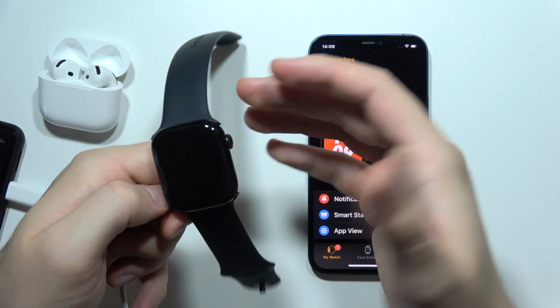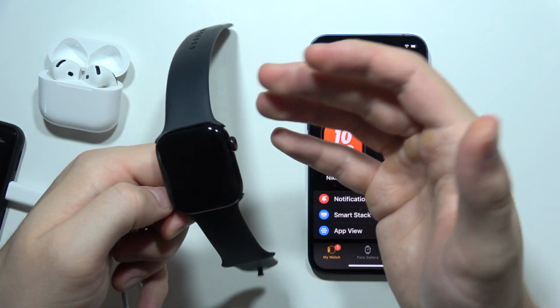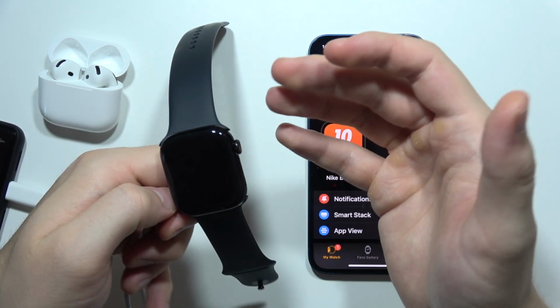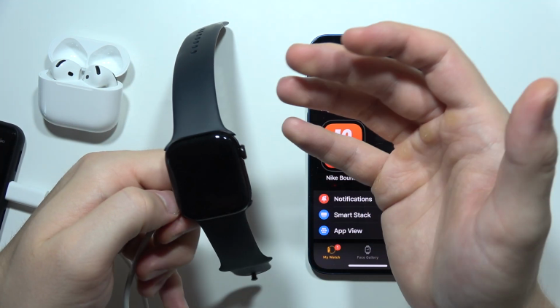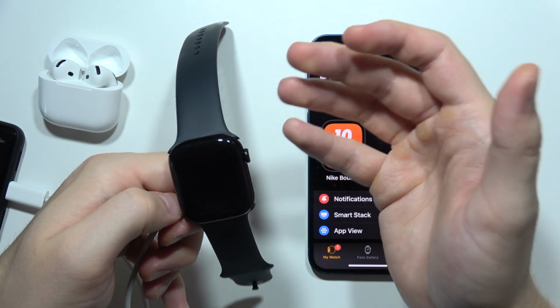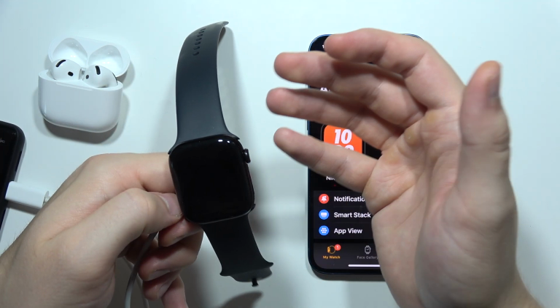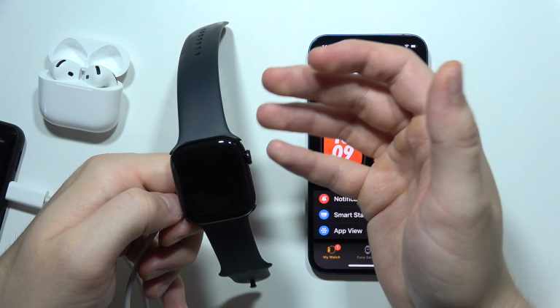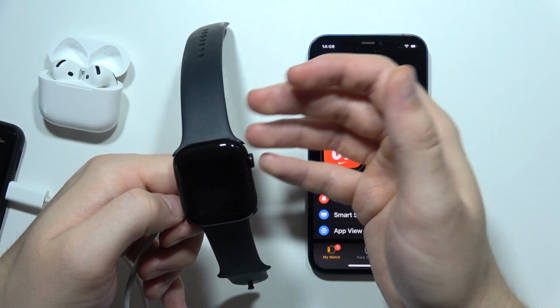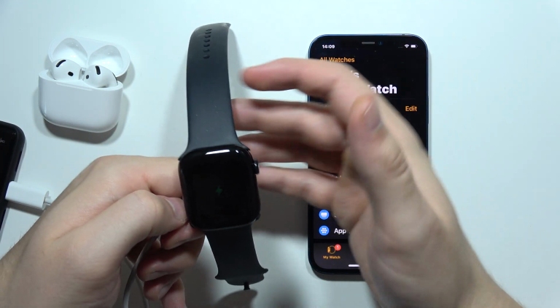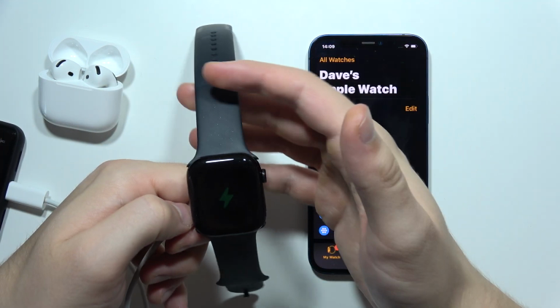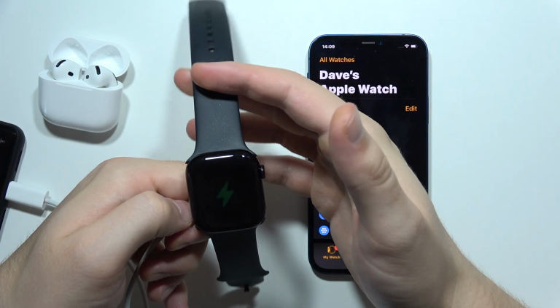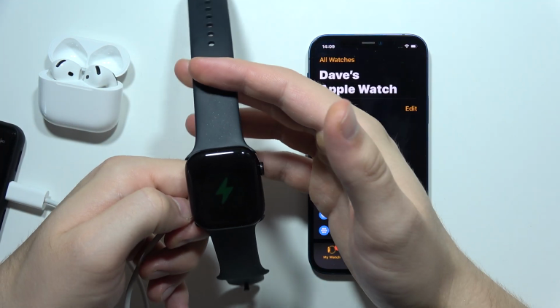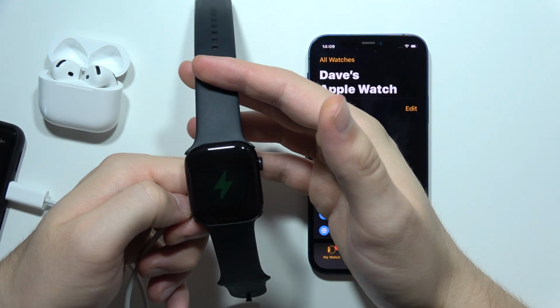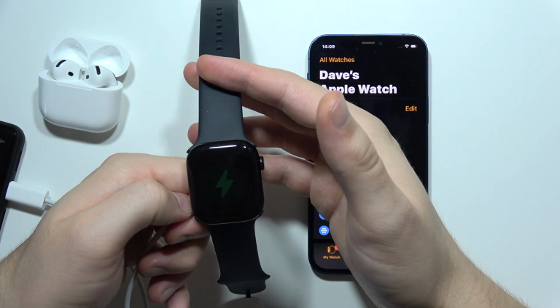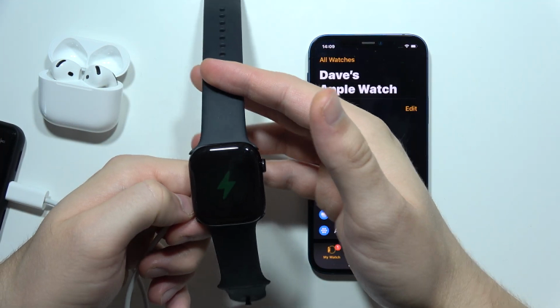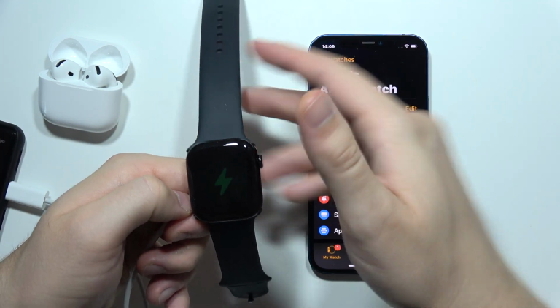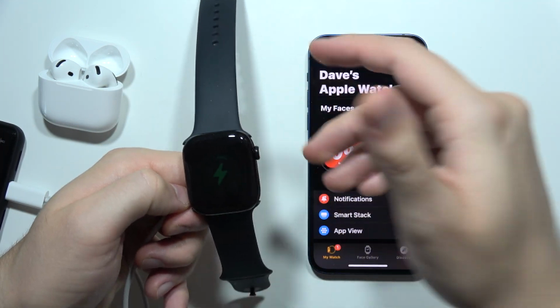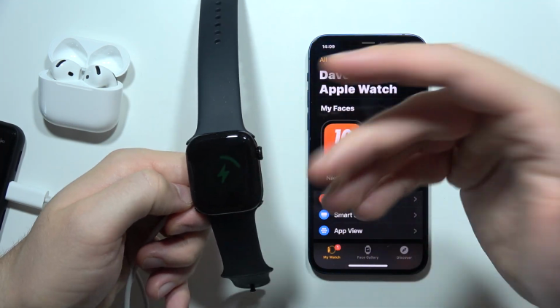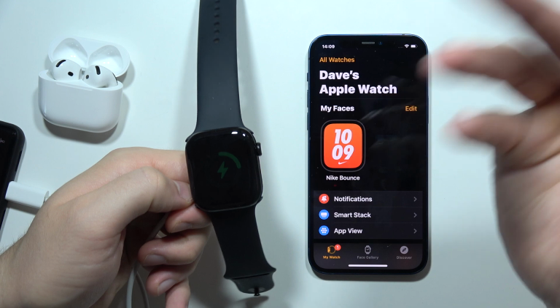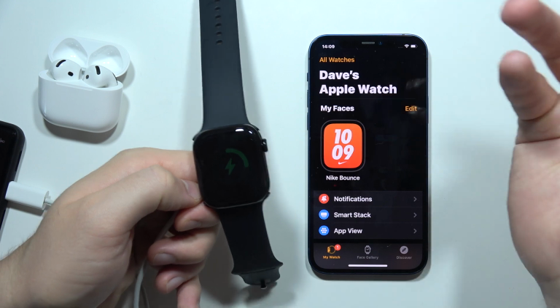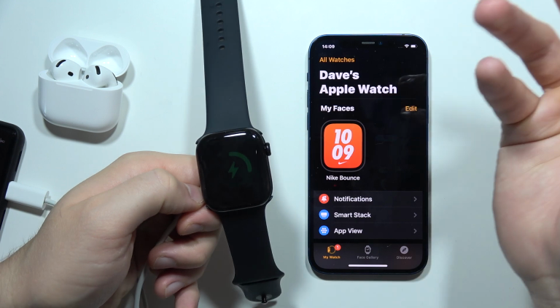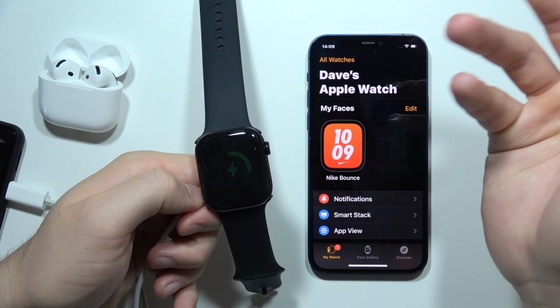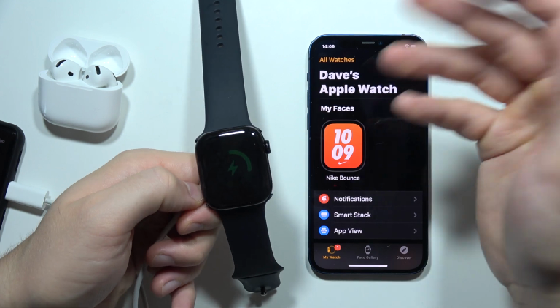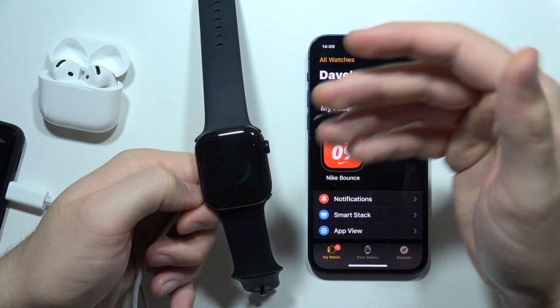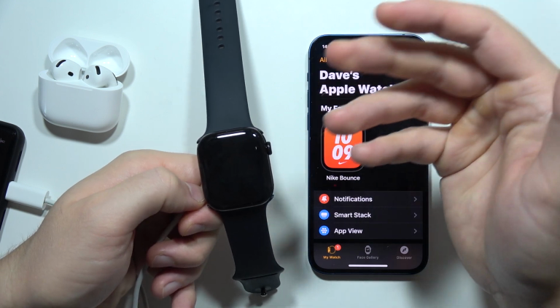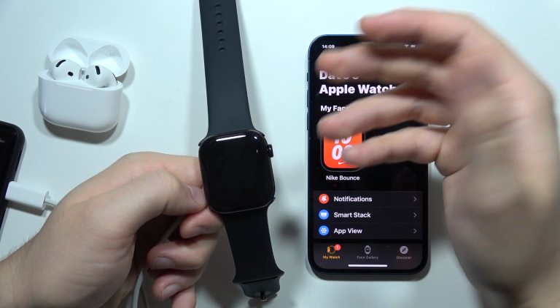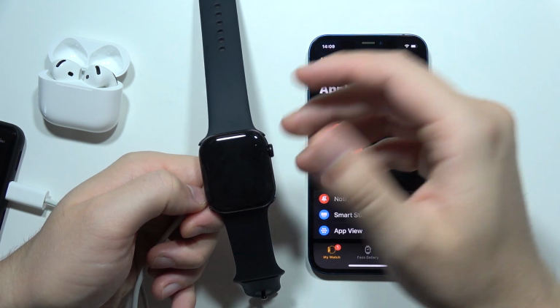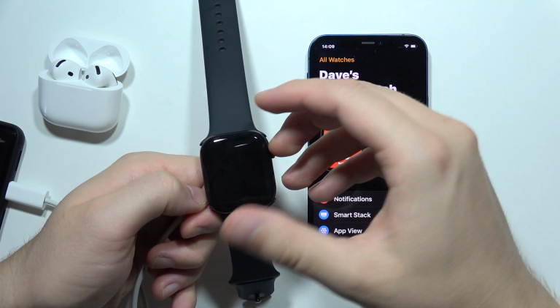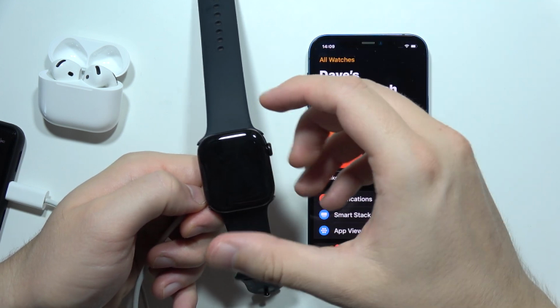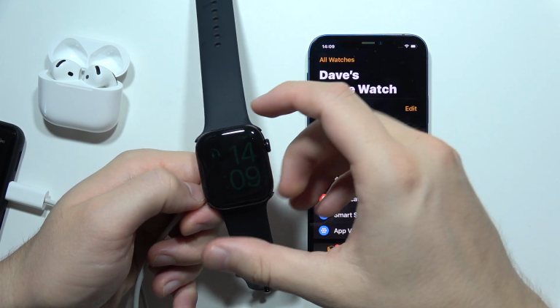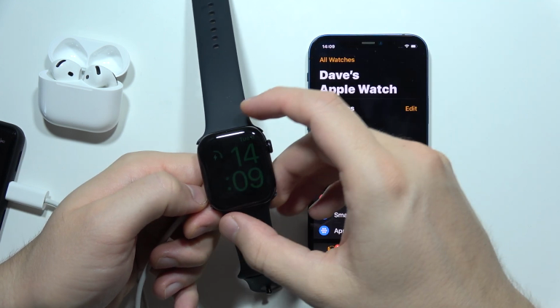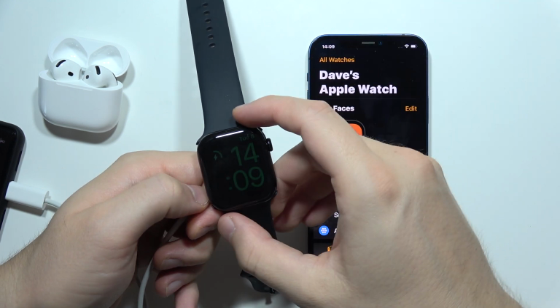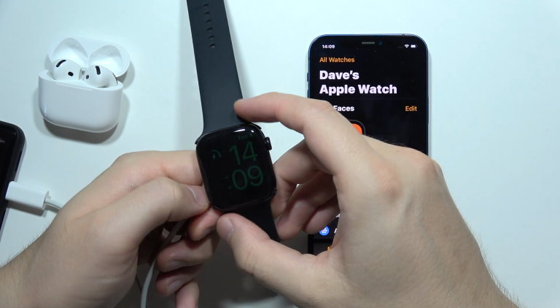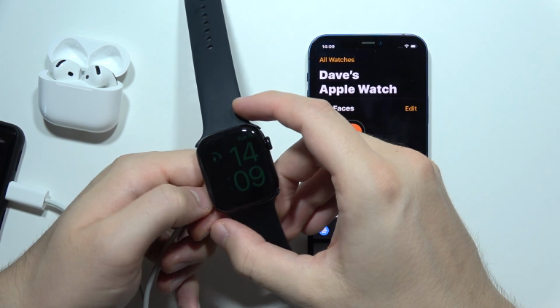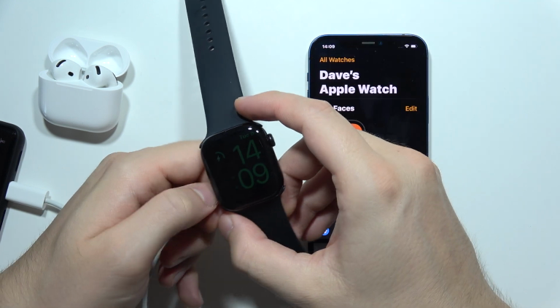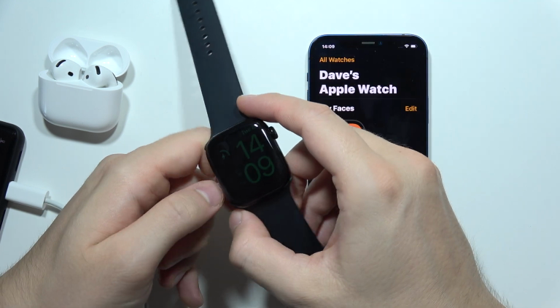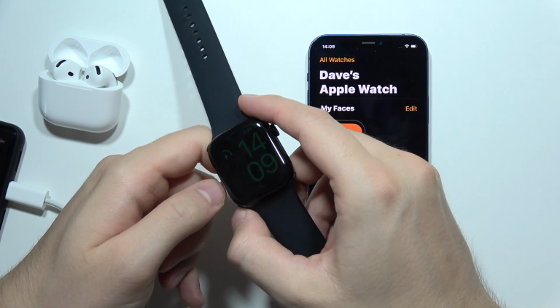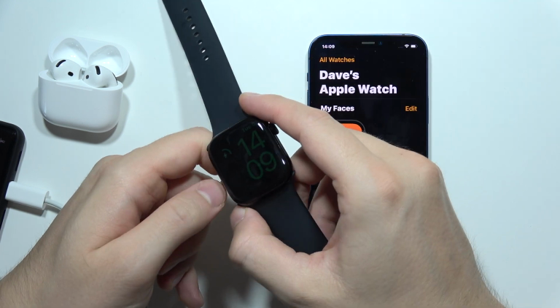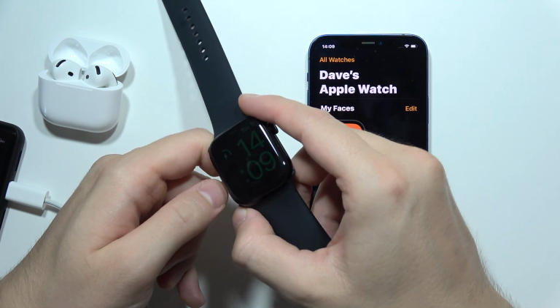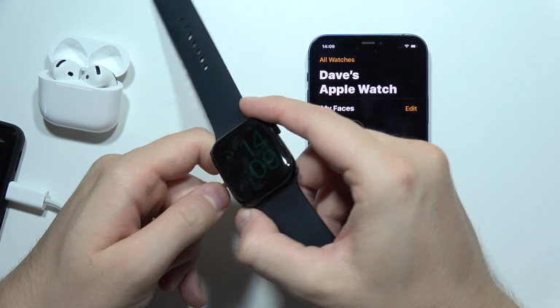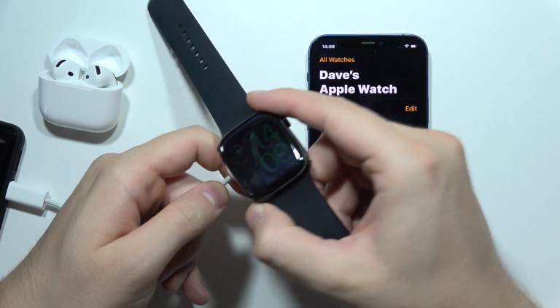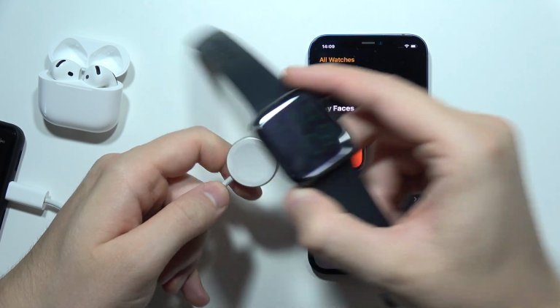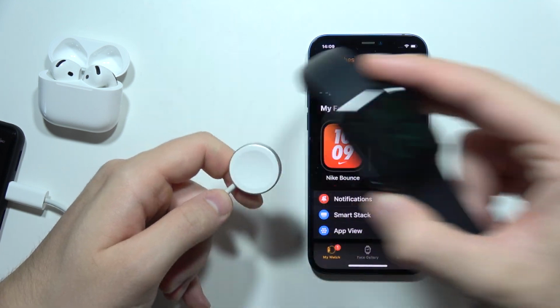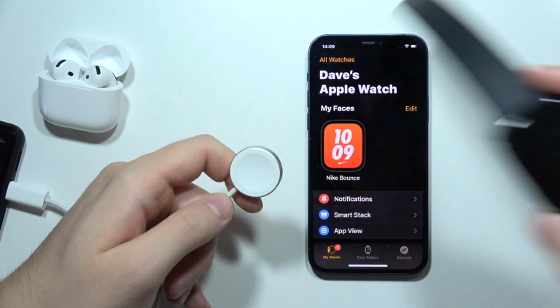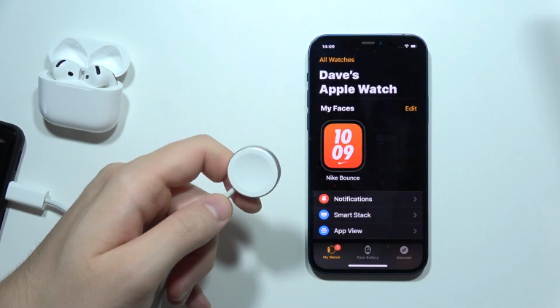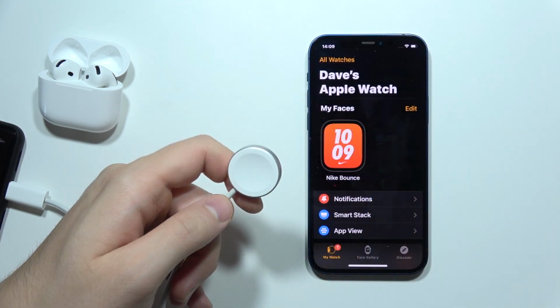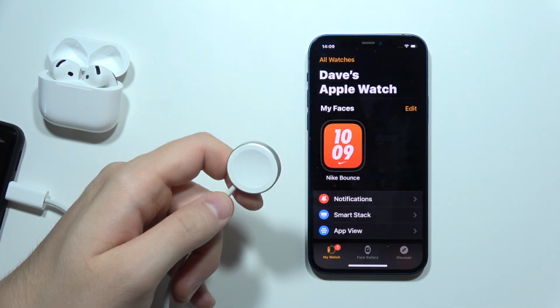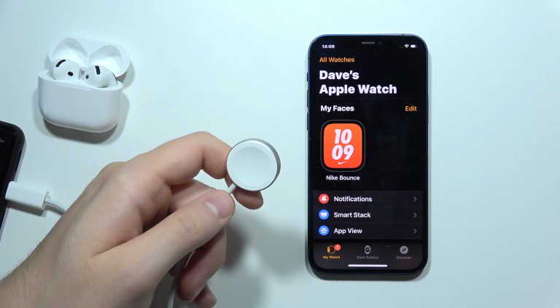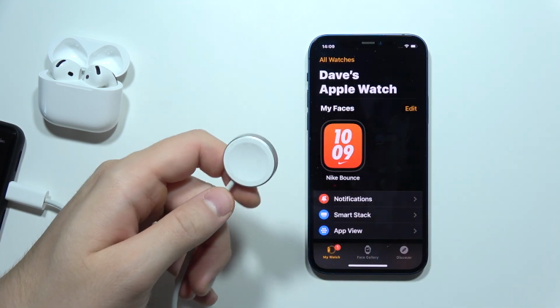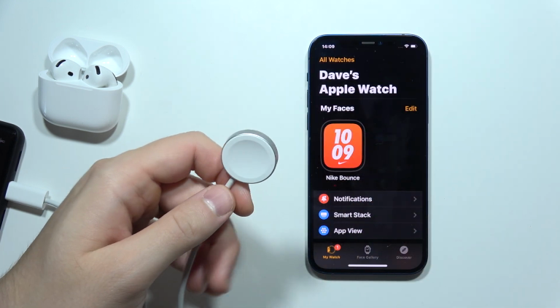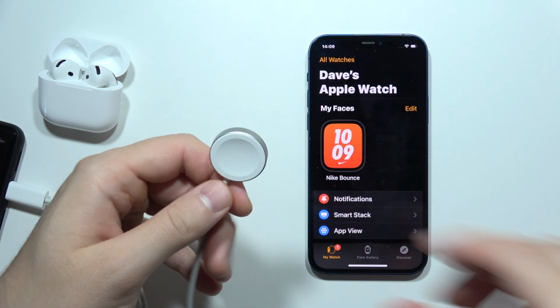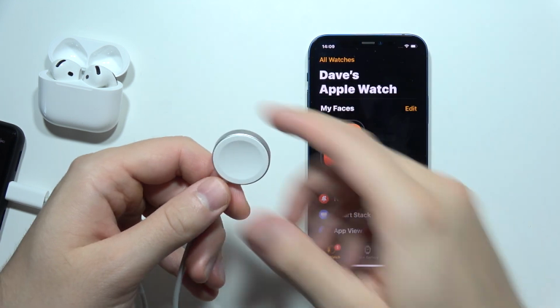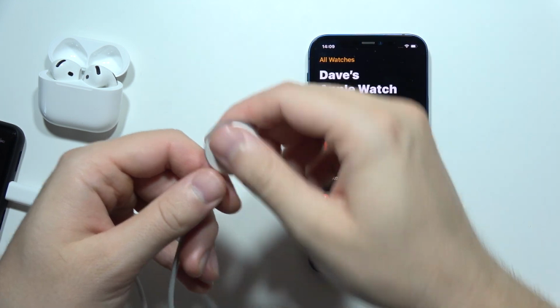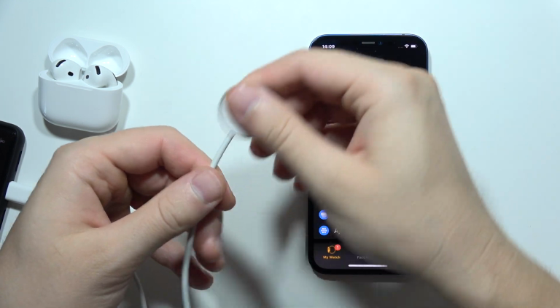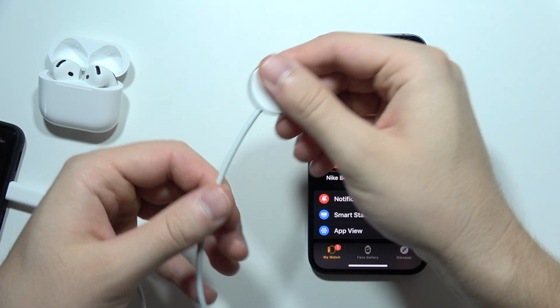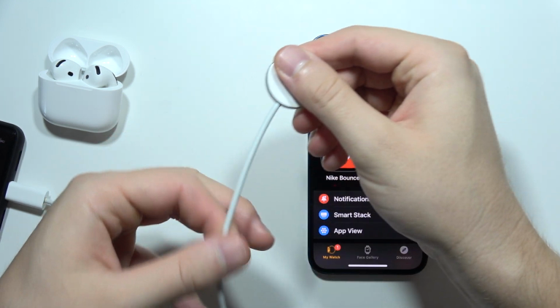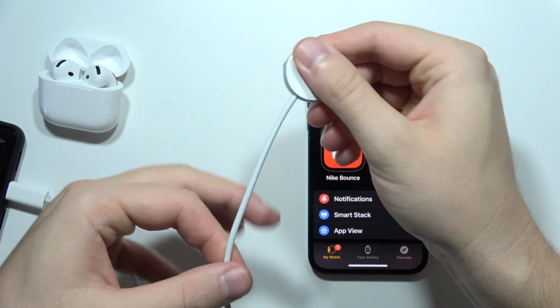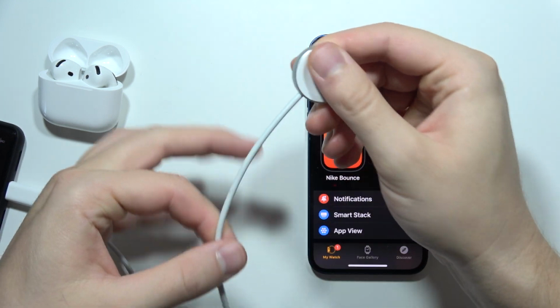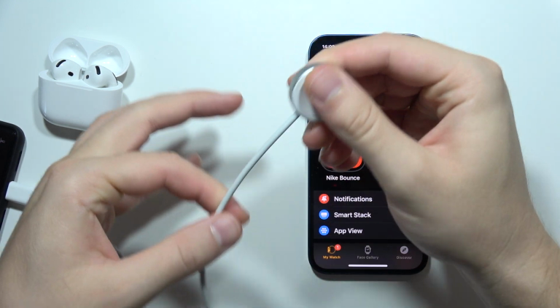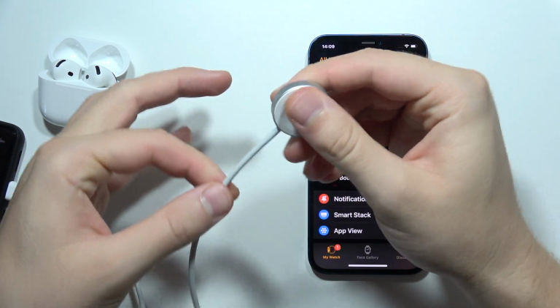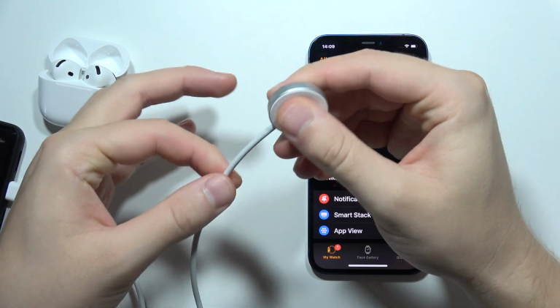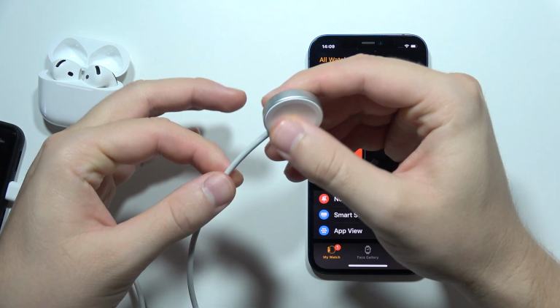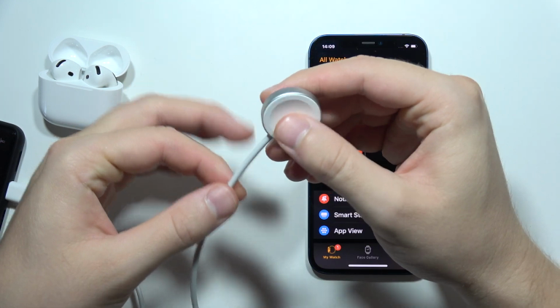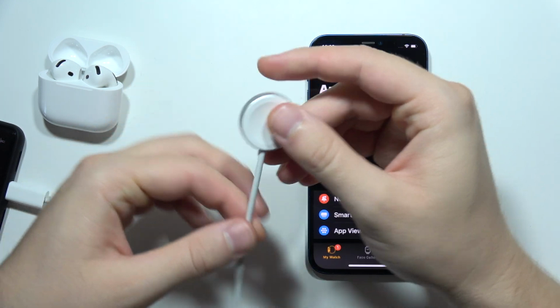If it doesn't work, then it means that everything was fine with your power adapter, so maybe something is wrong with the cable.